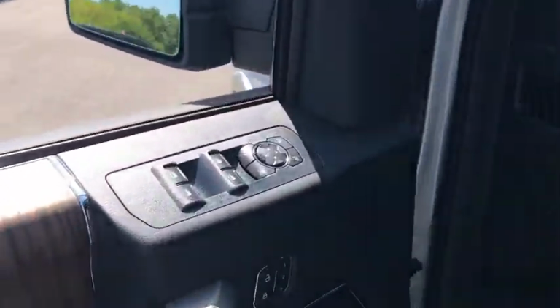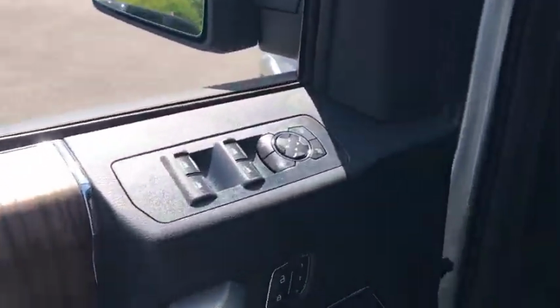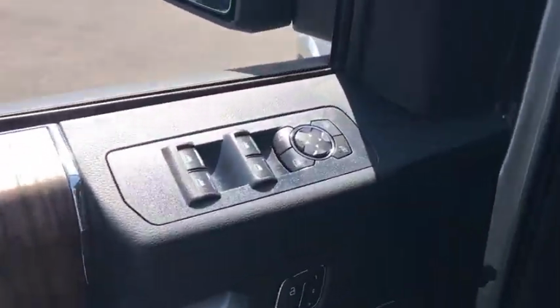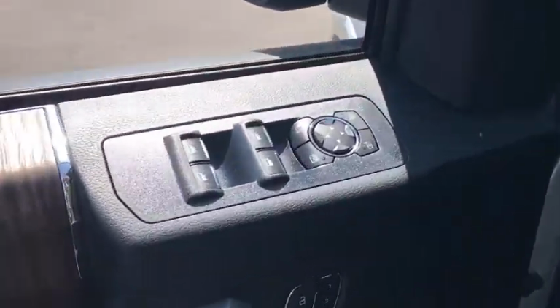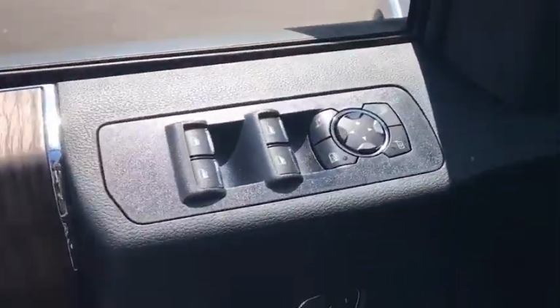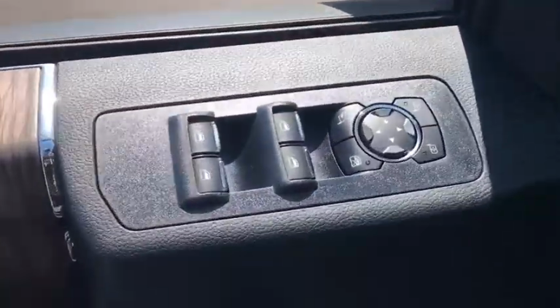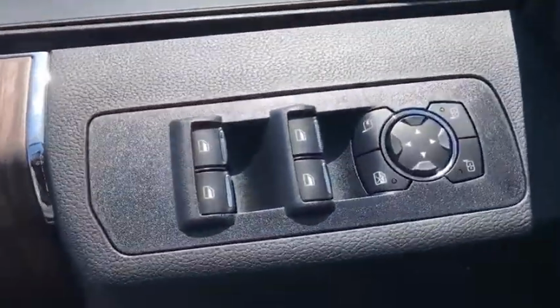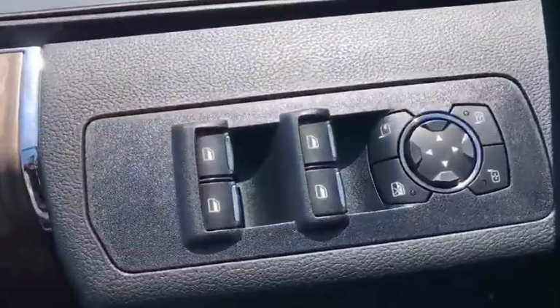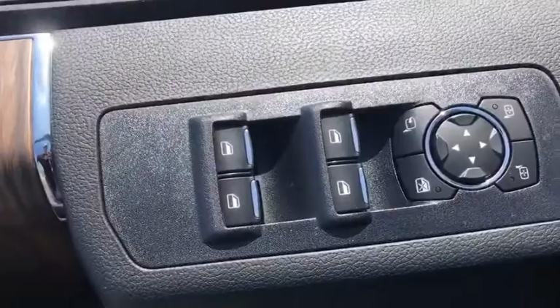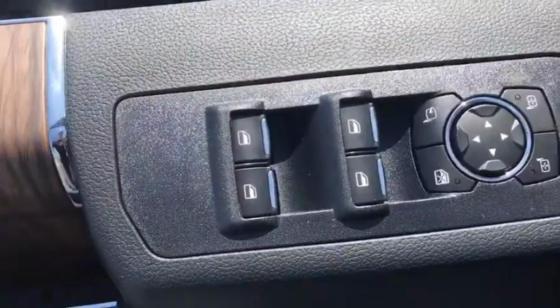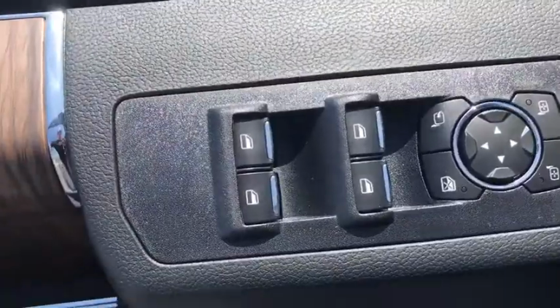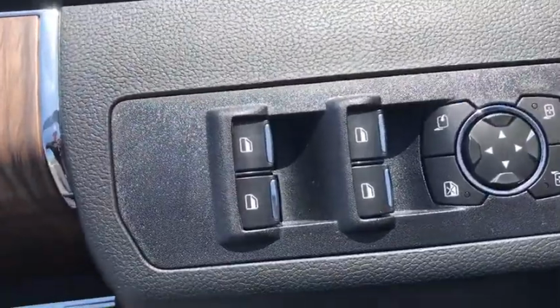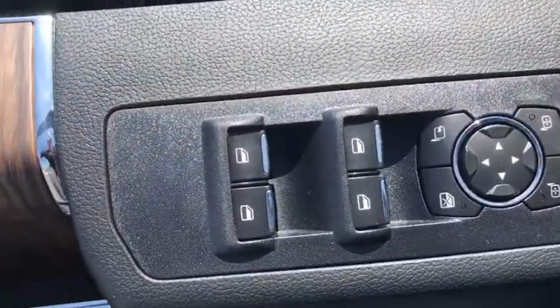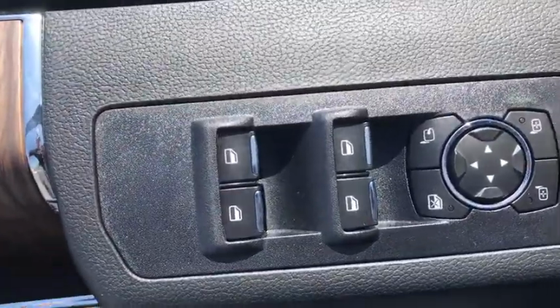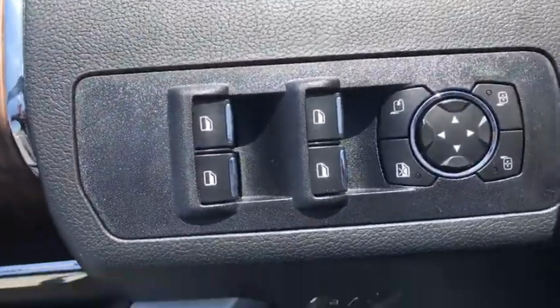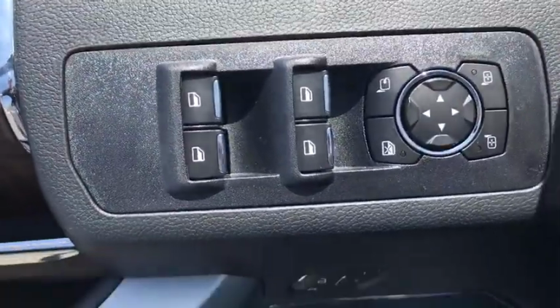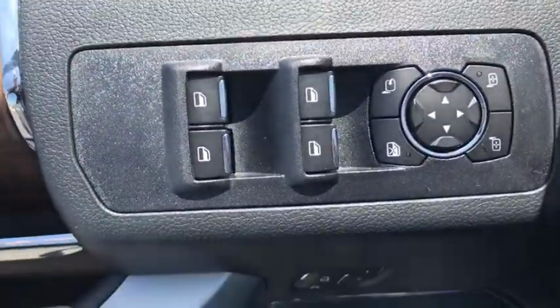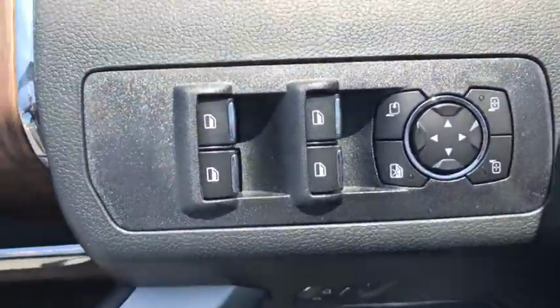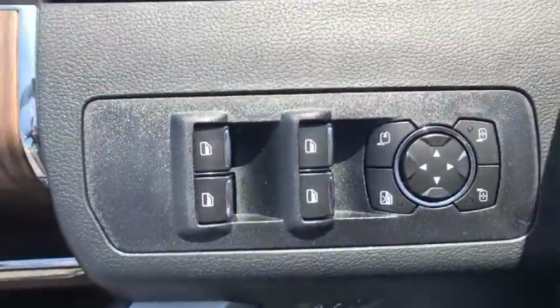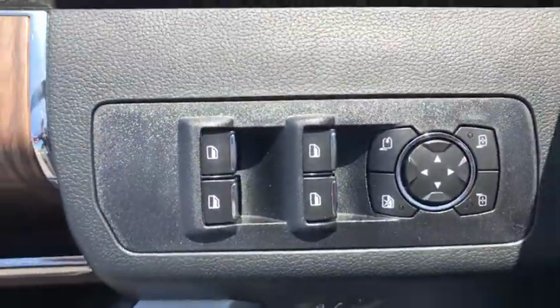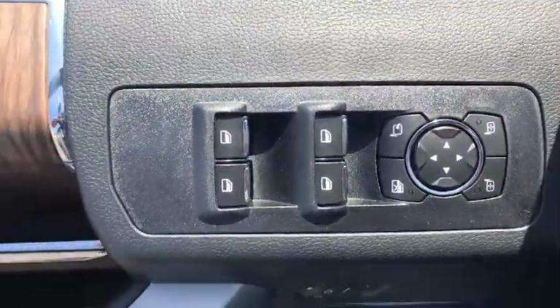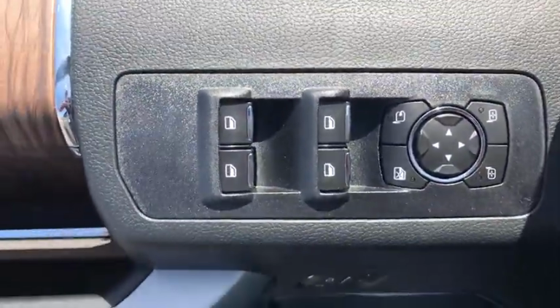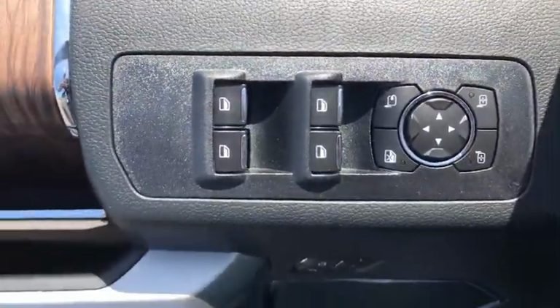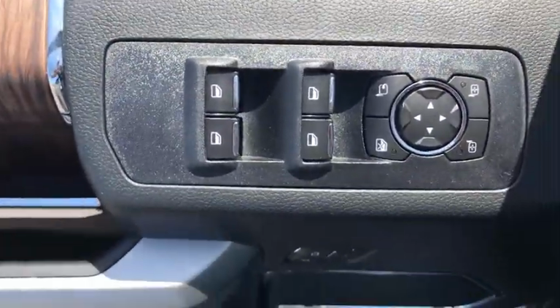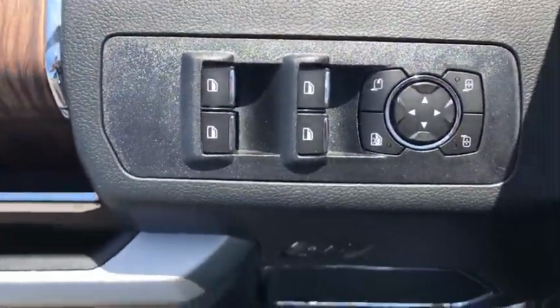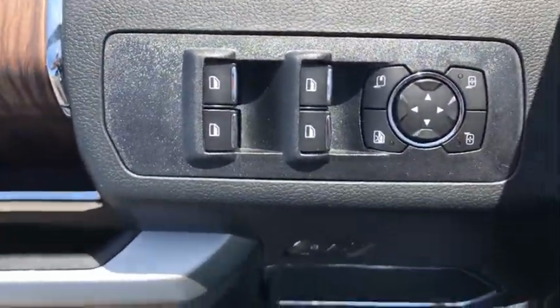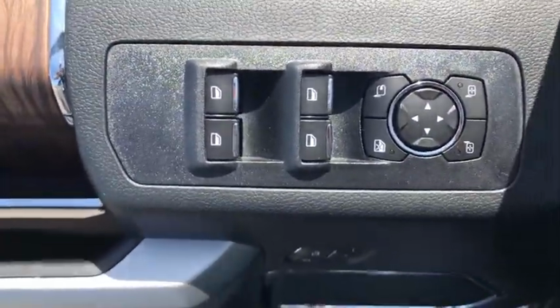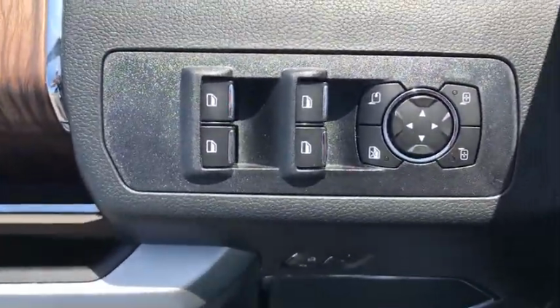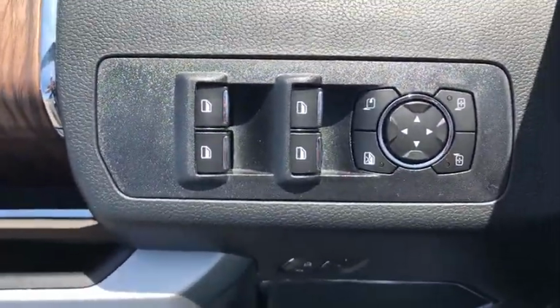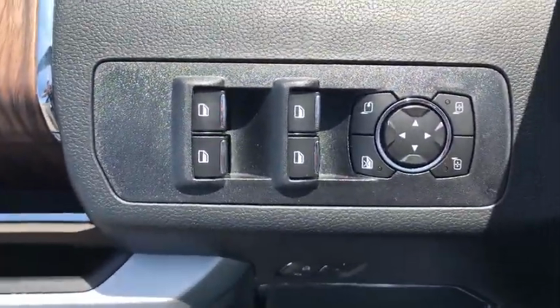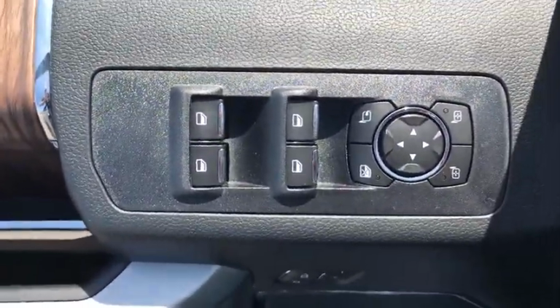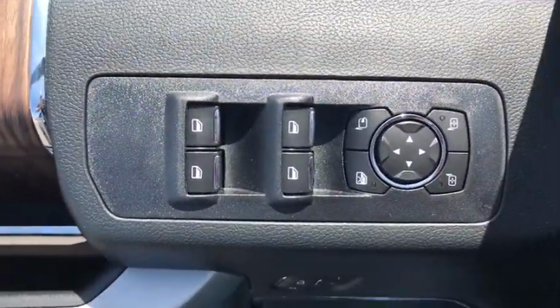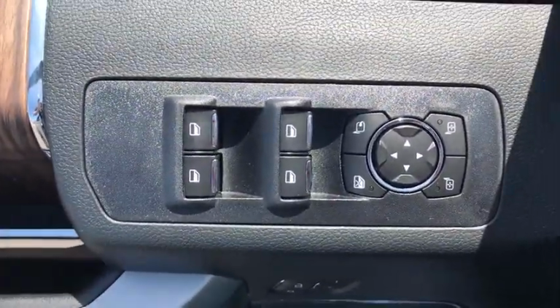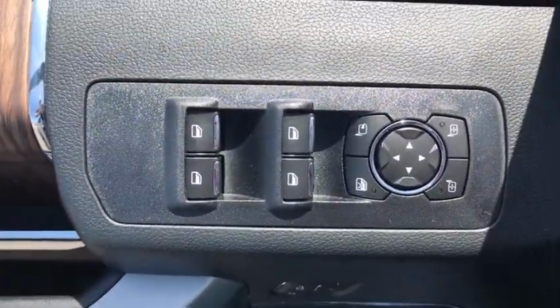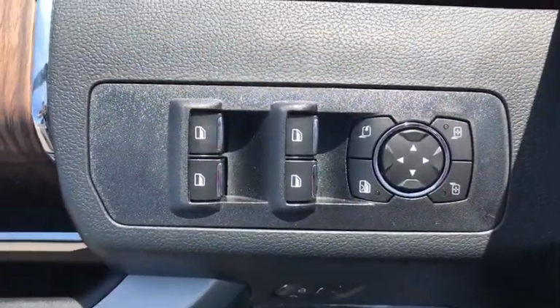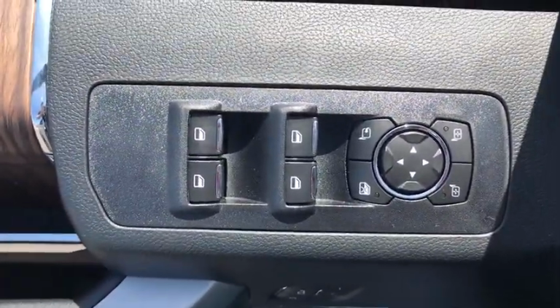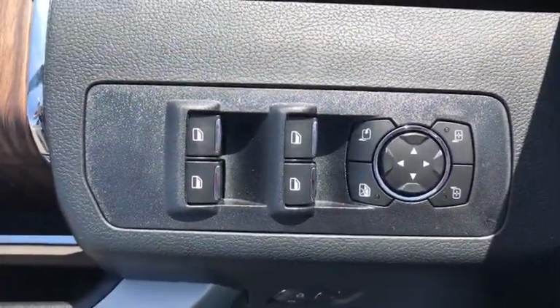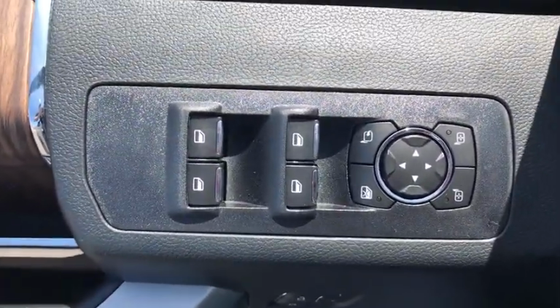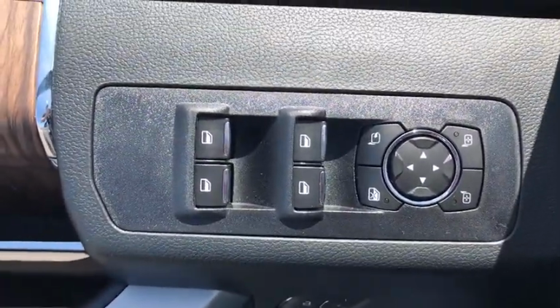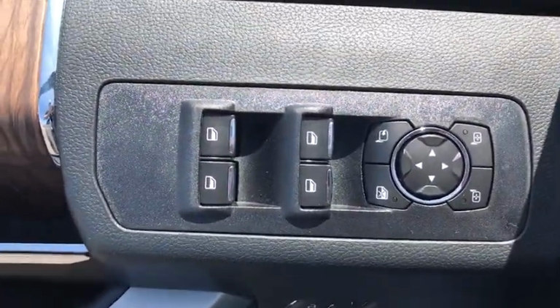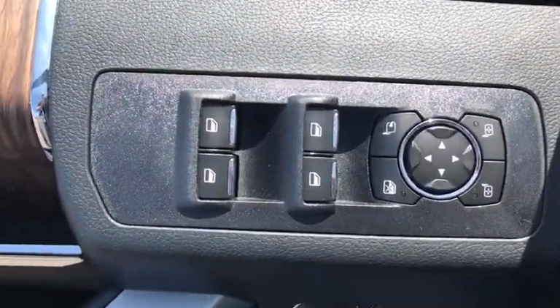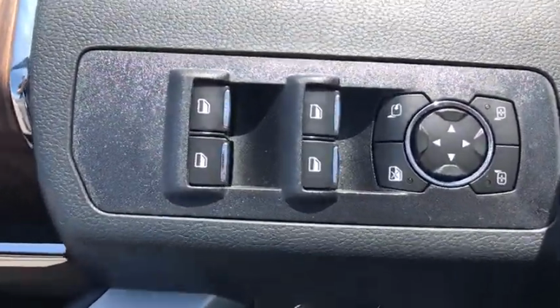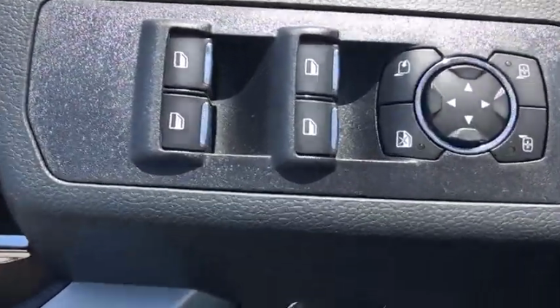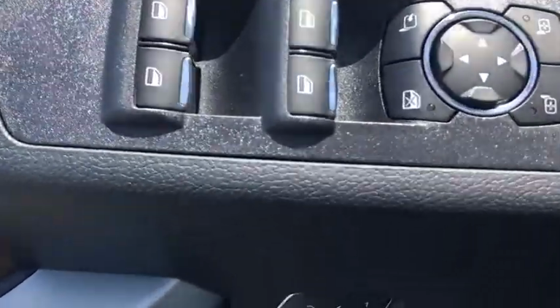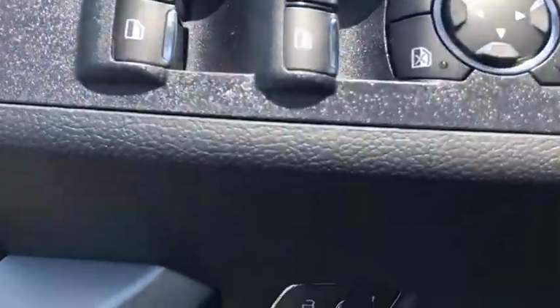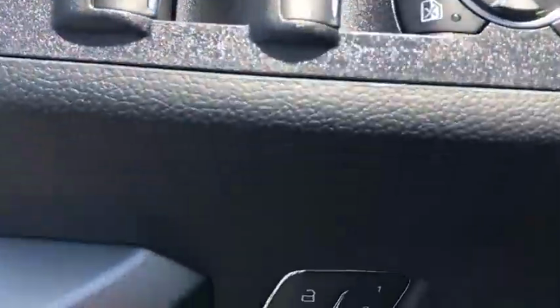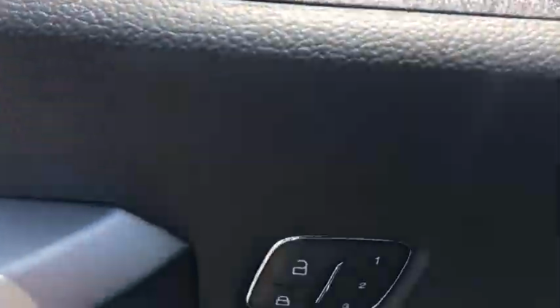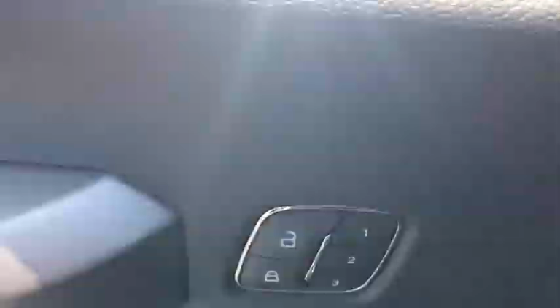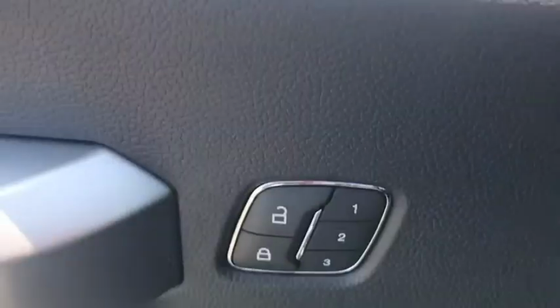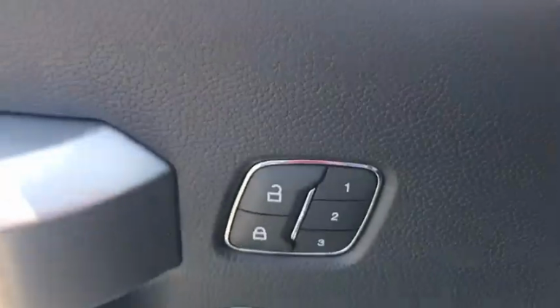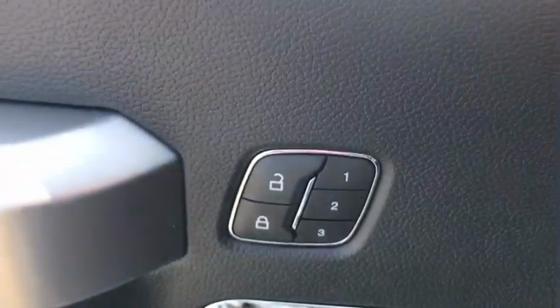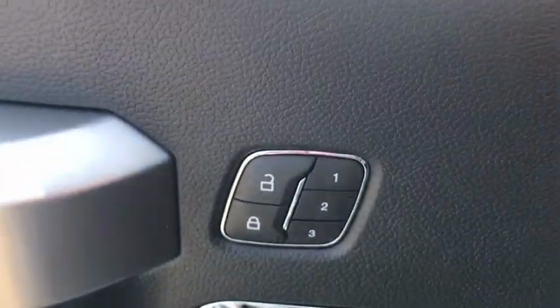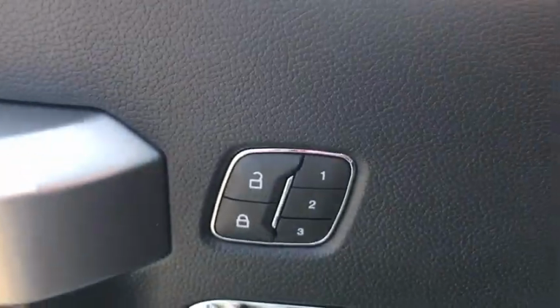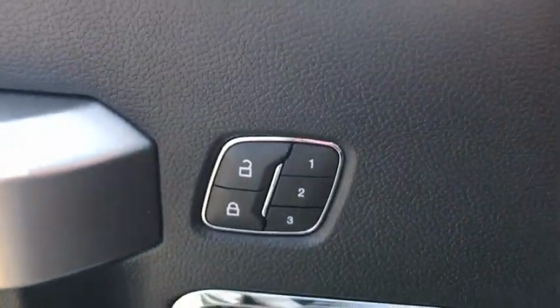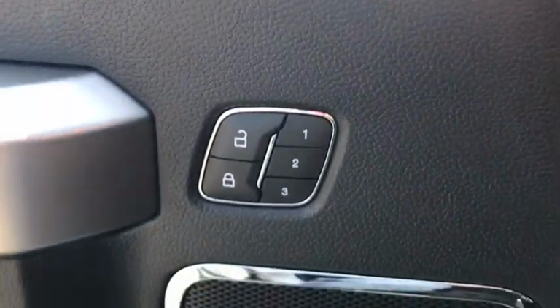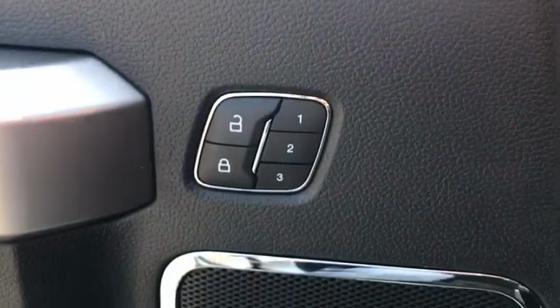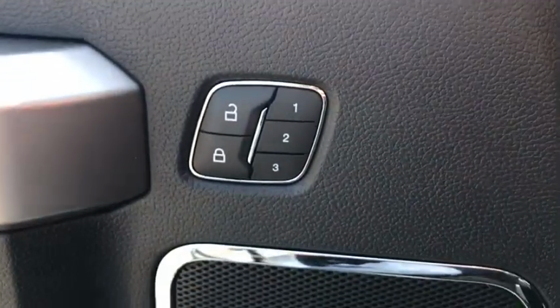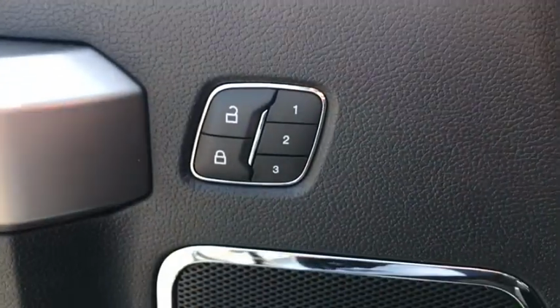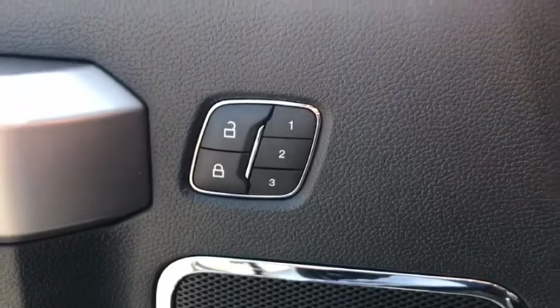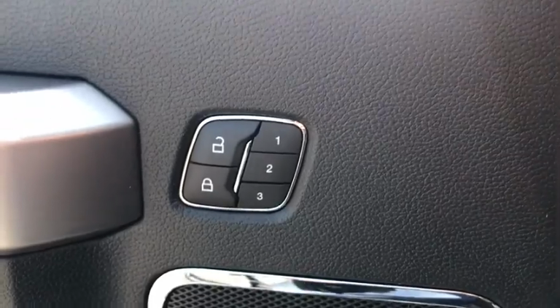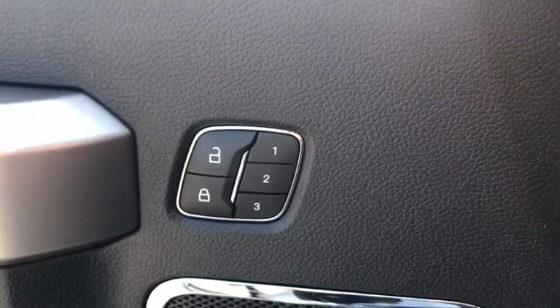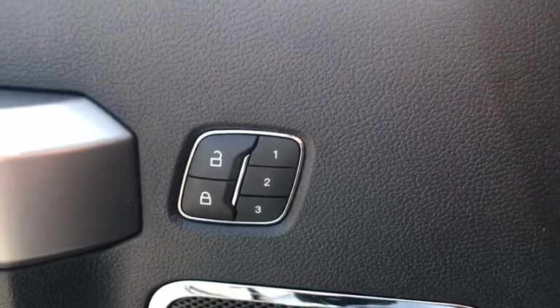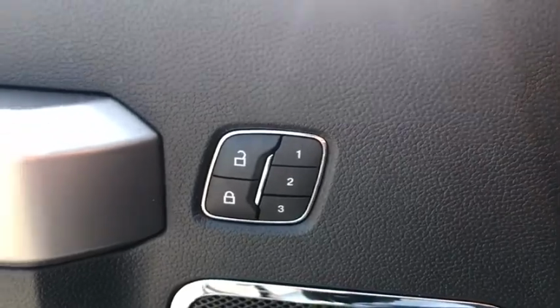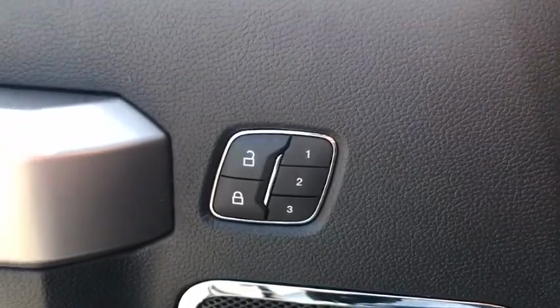Rear window defroster, power windows, compass, heated steering wheel, panic alarm, brake assist, tachometer.